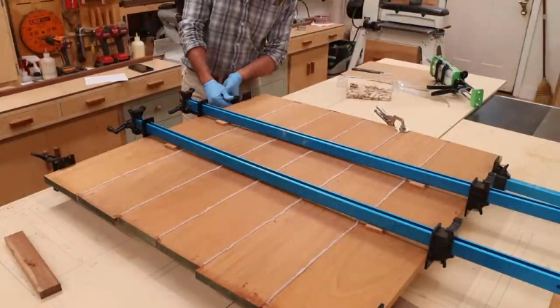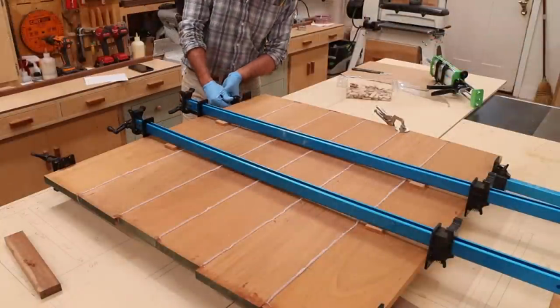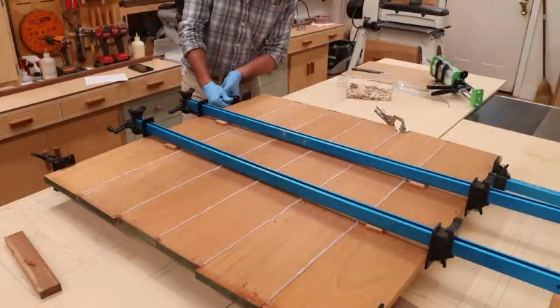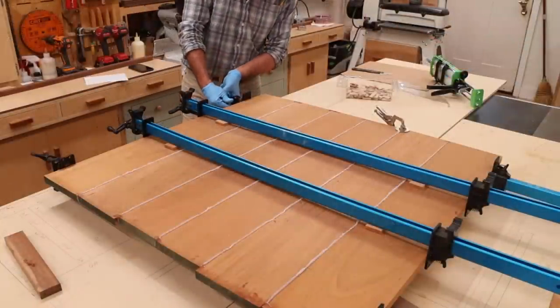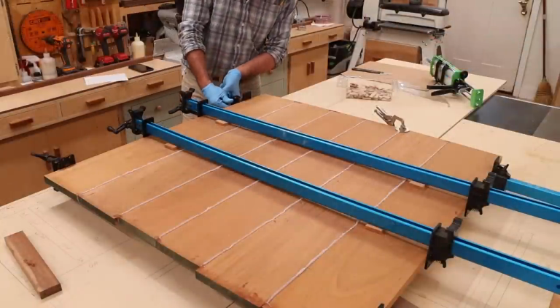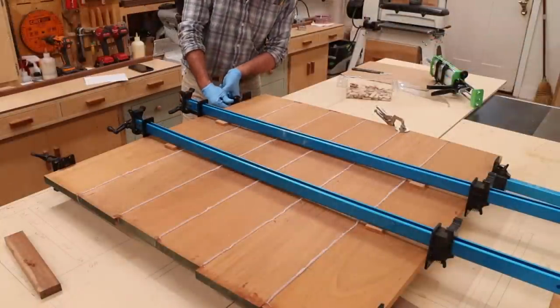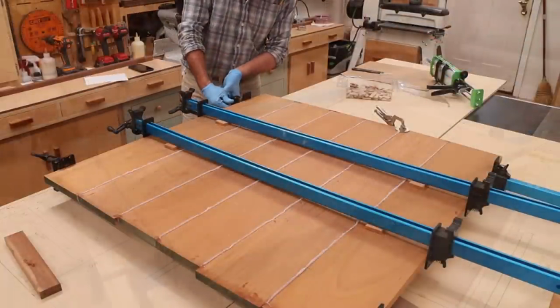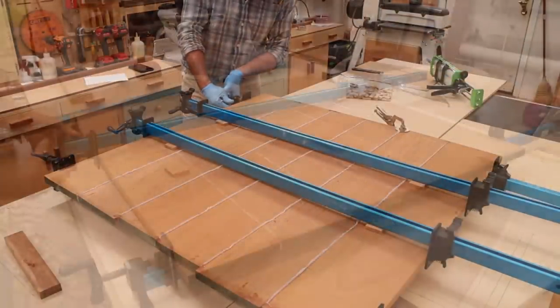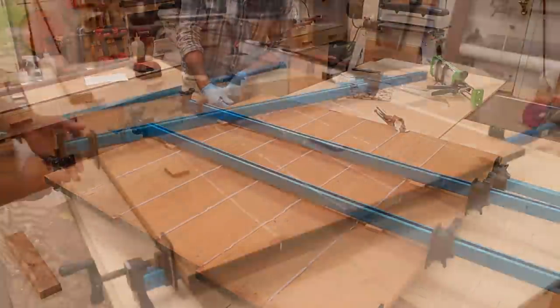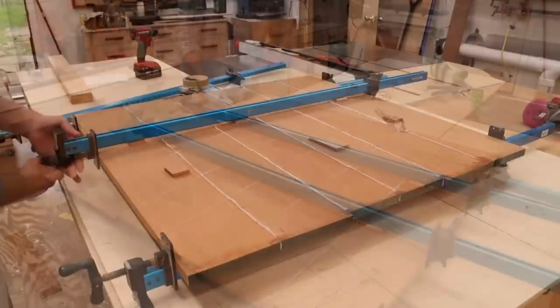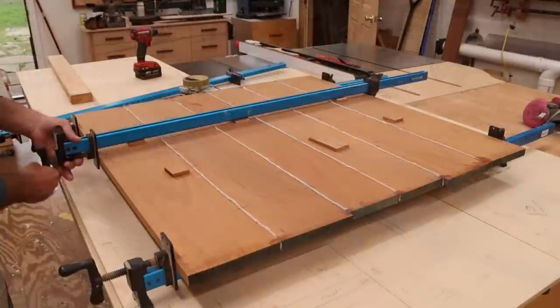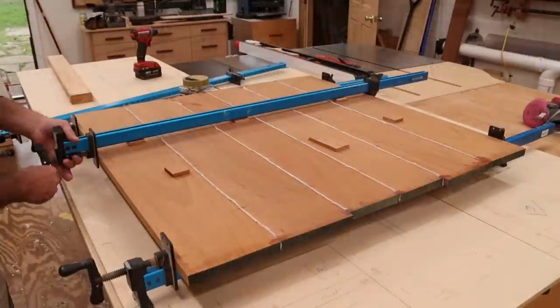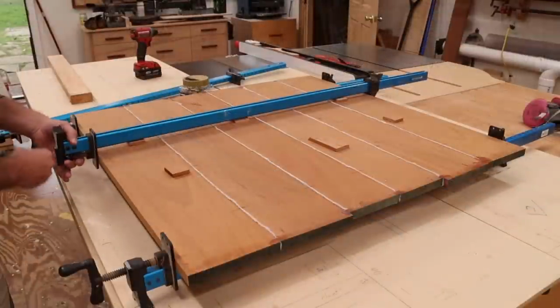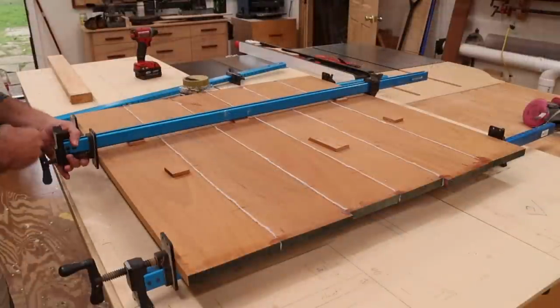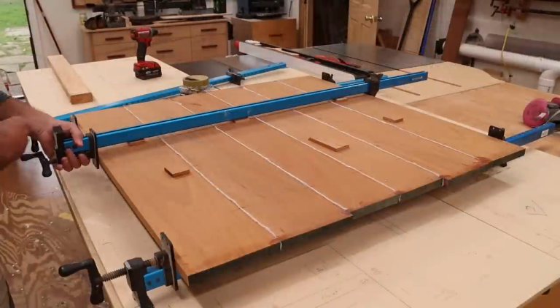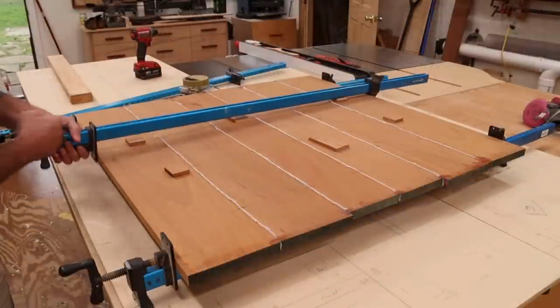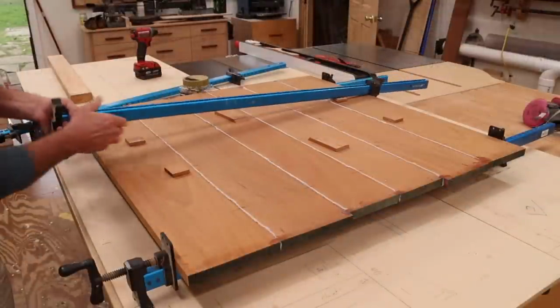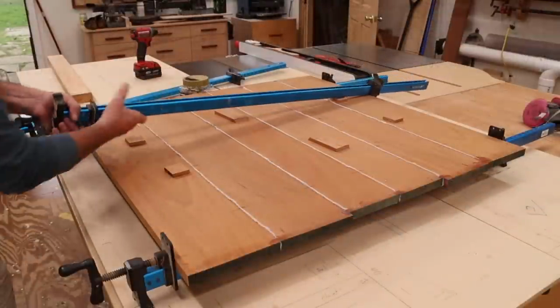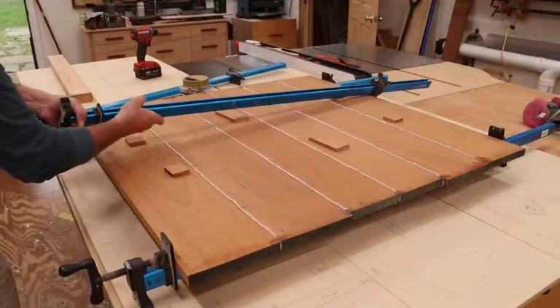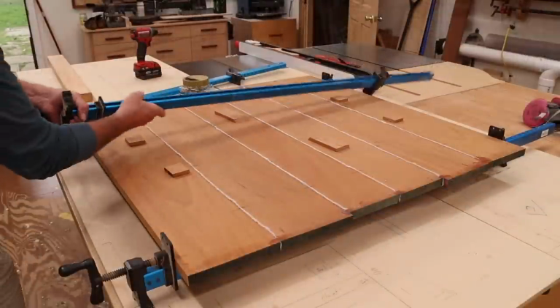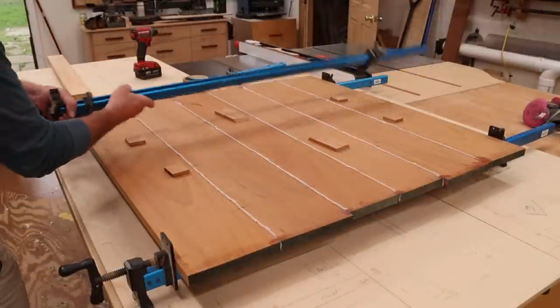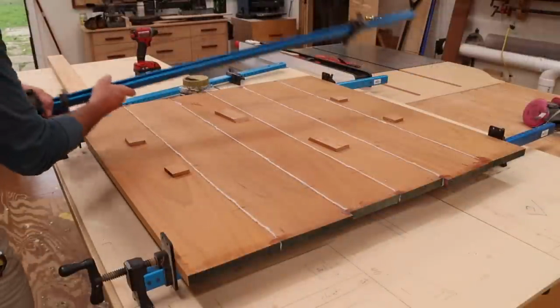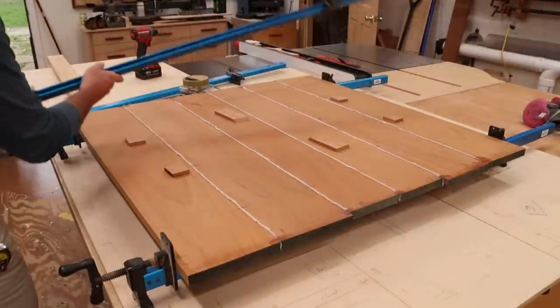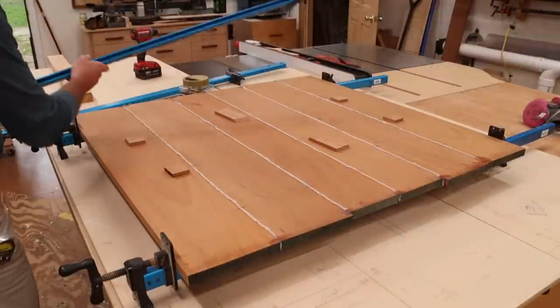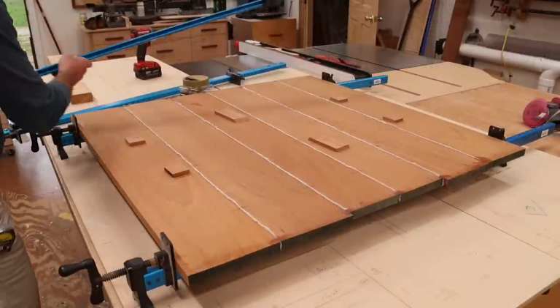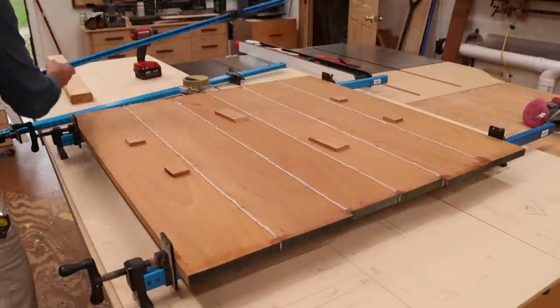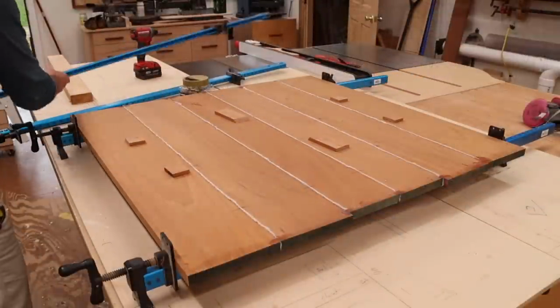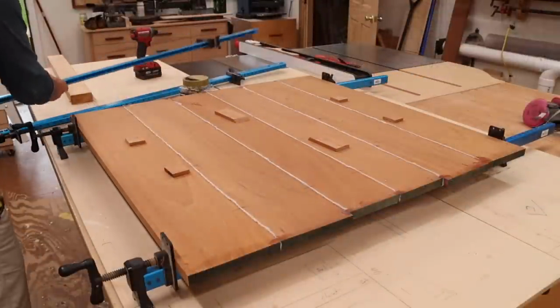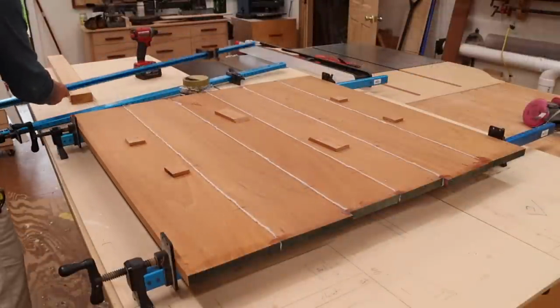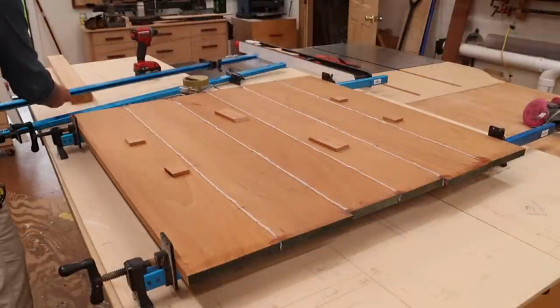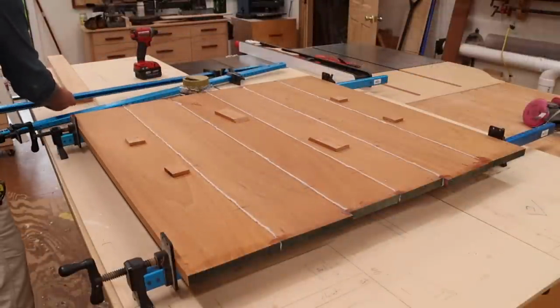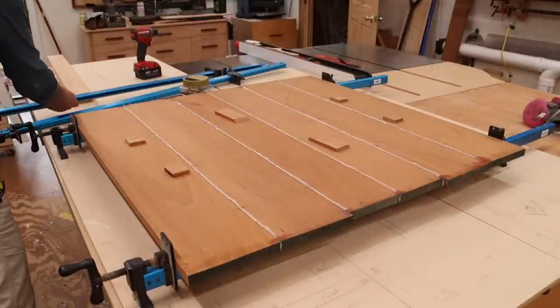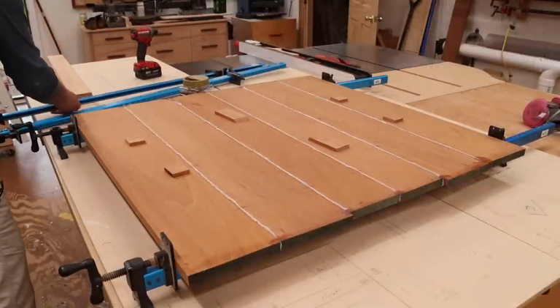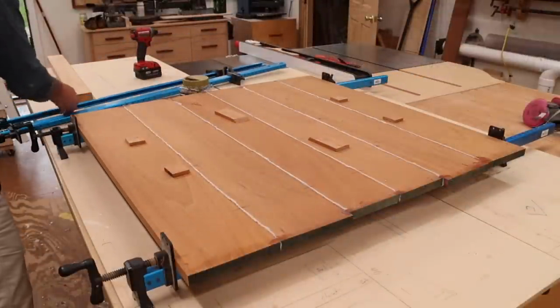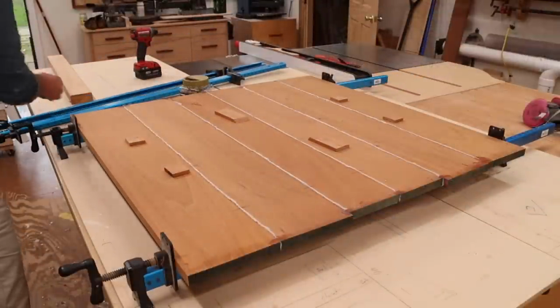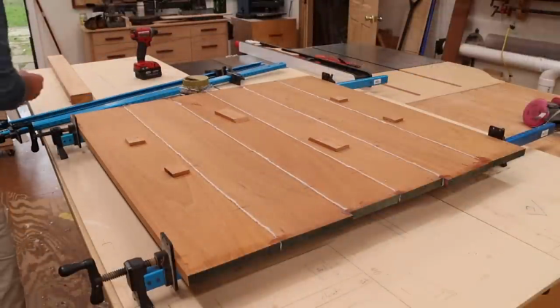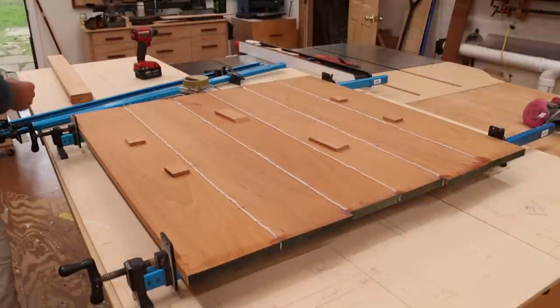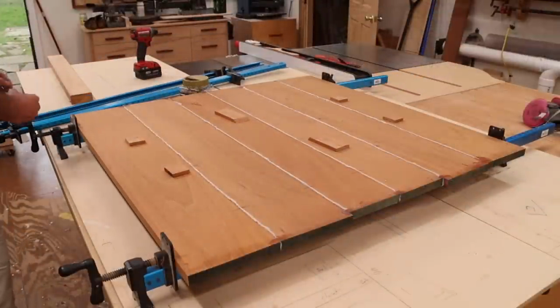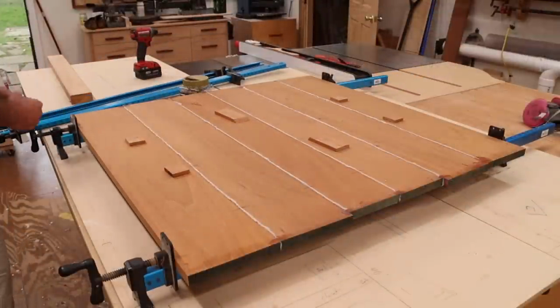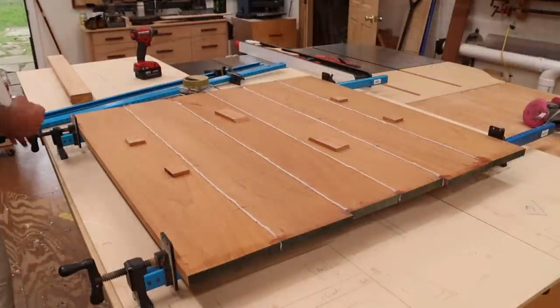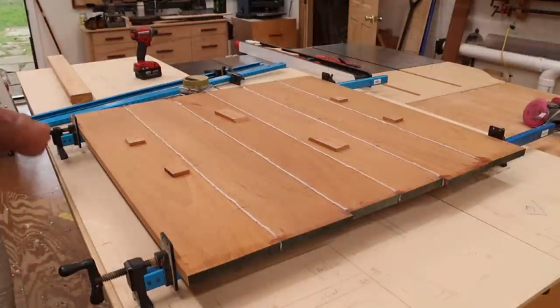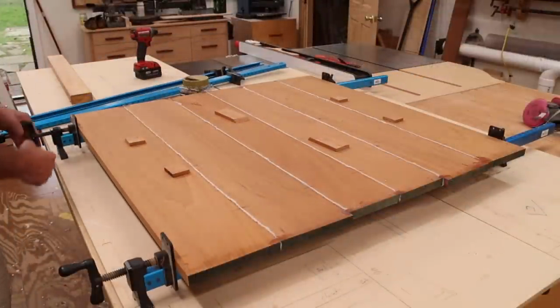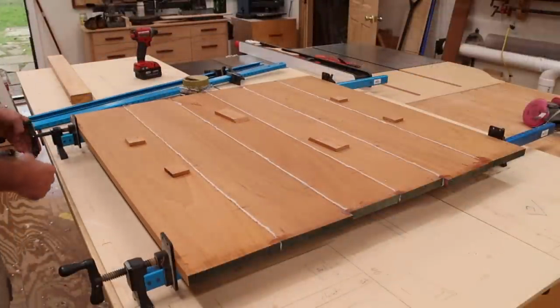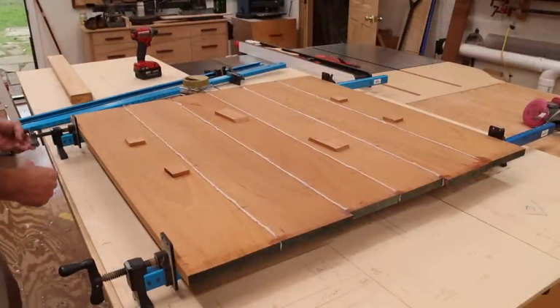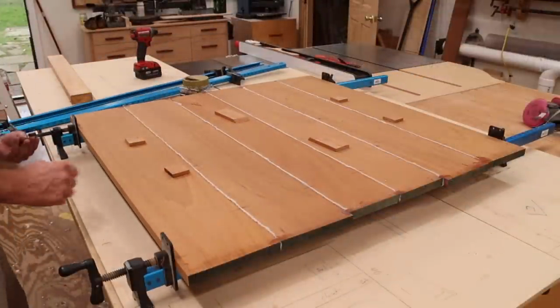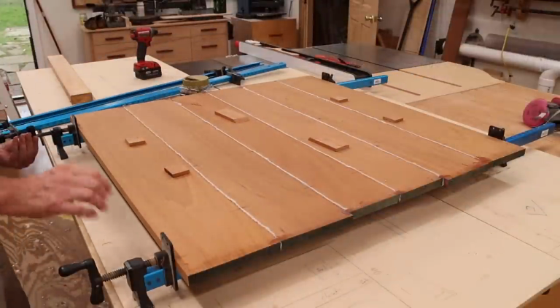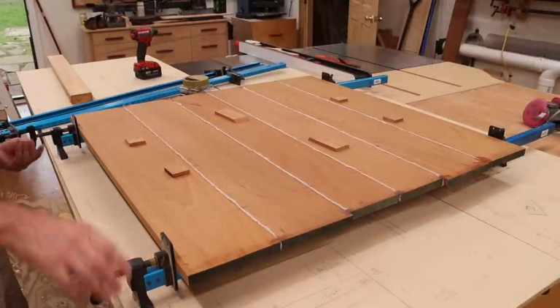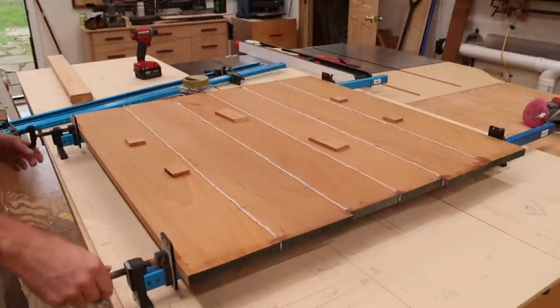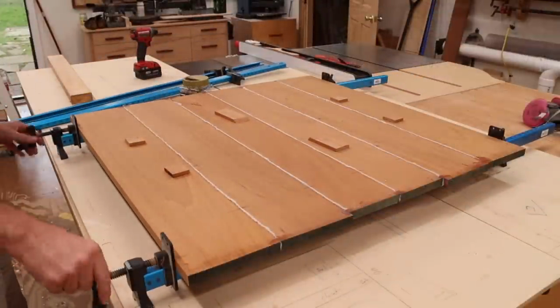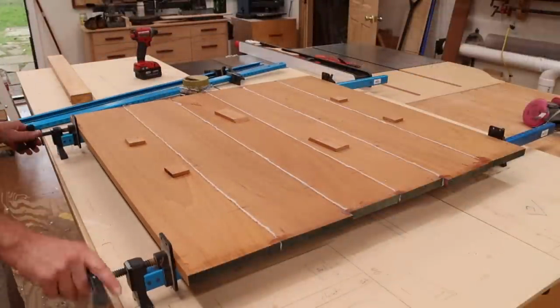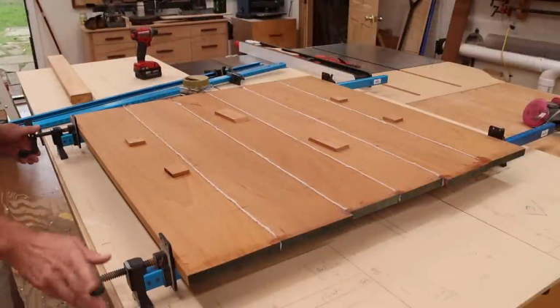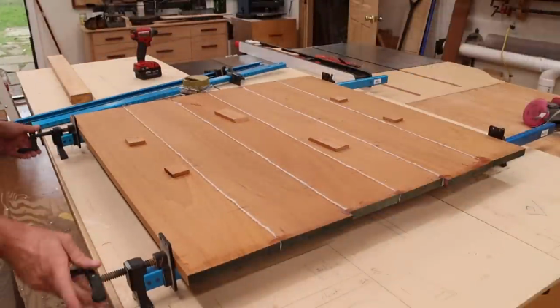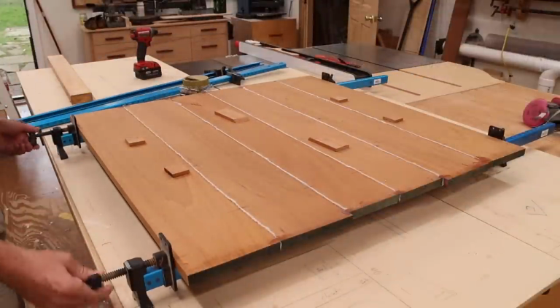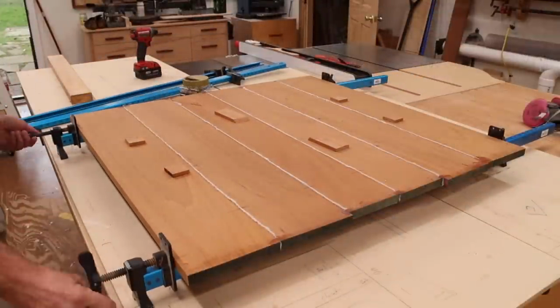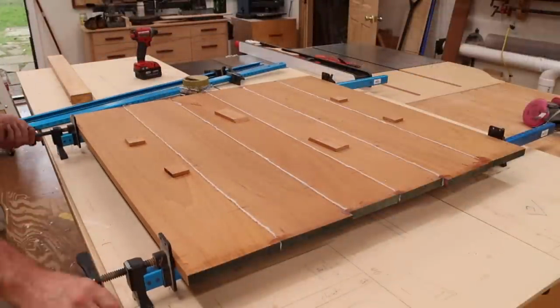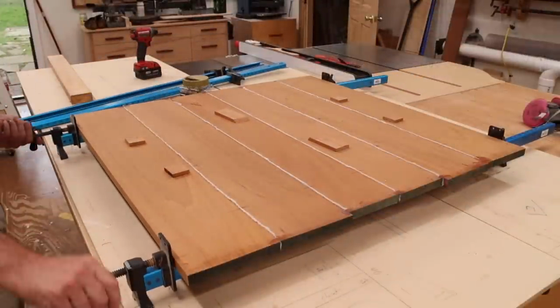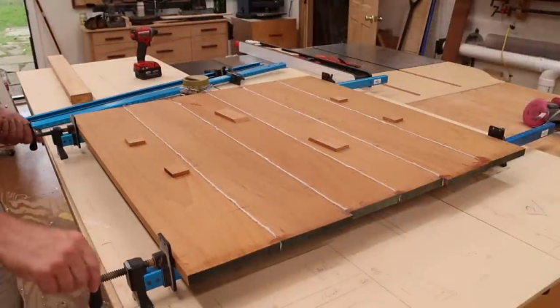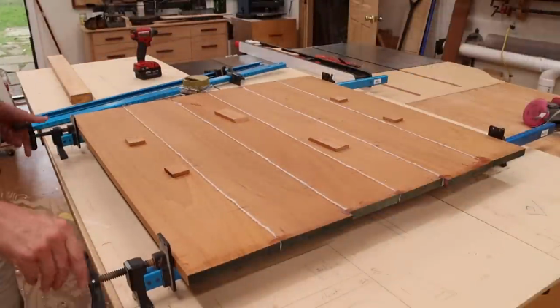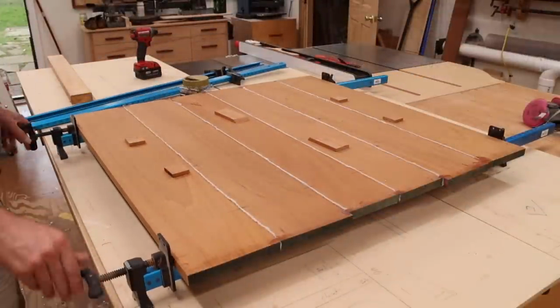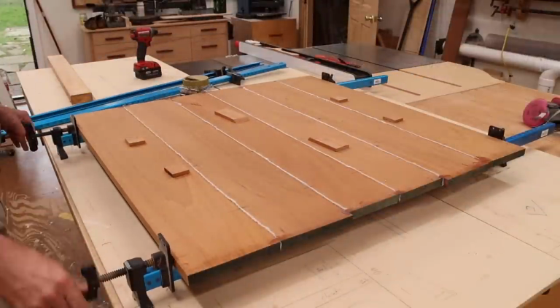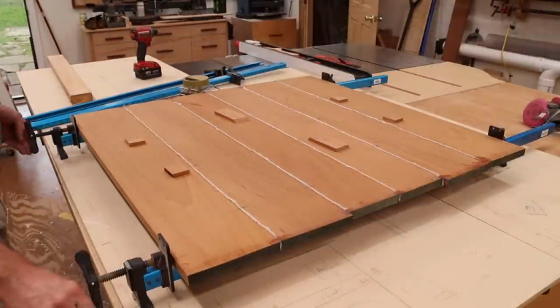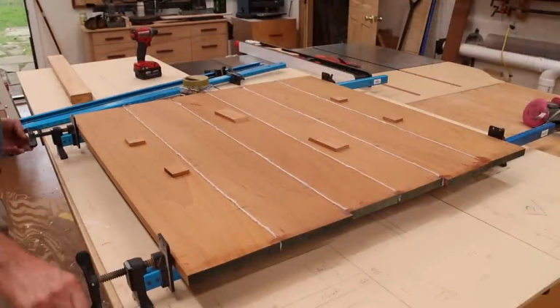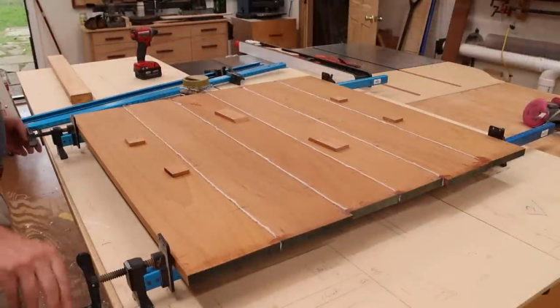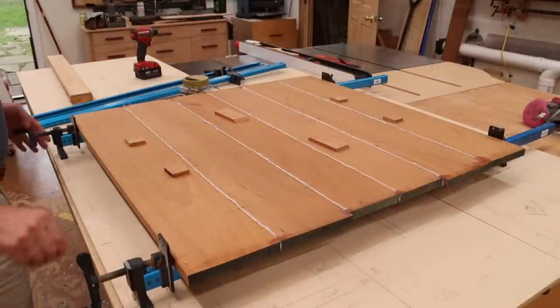I've left the epoxy set up overnight and now I can take the top out of the clamps, give it a good sanding and cut it to size.